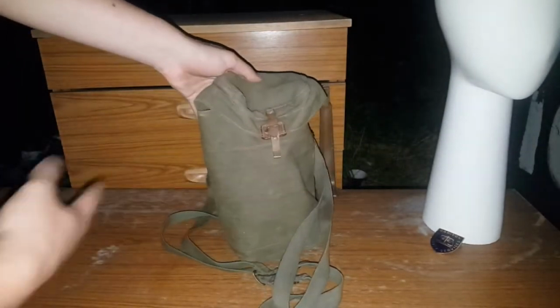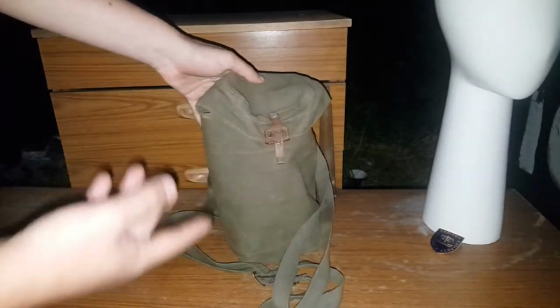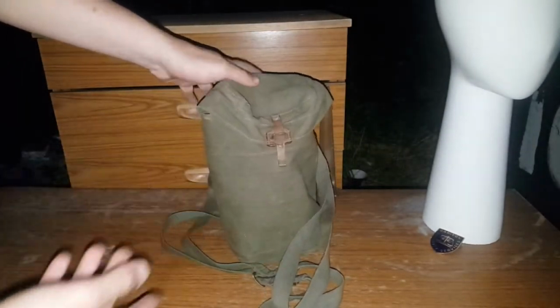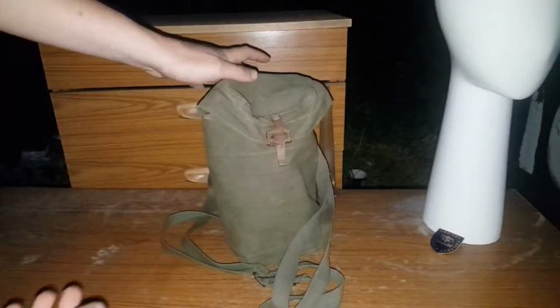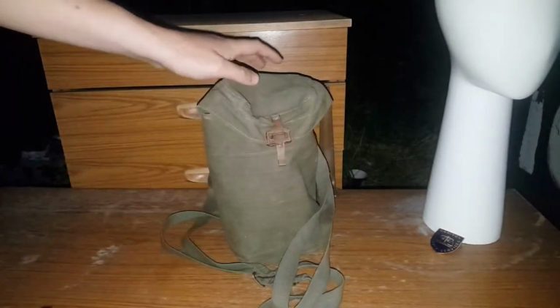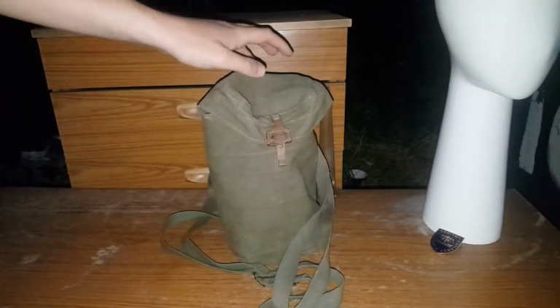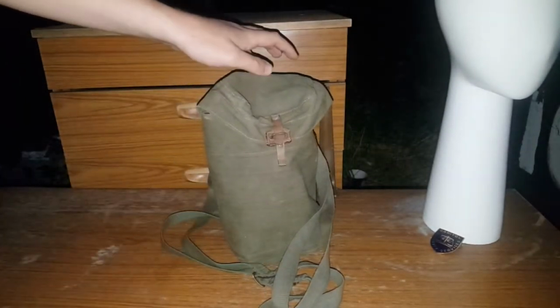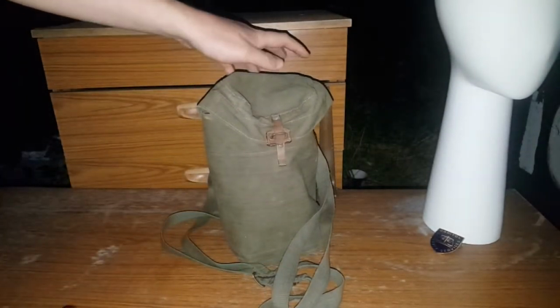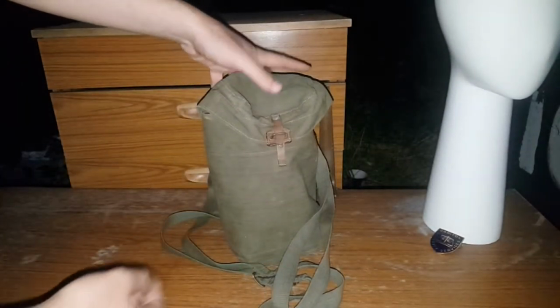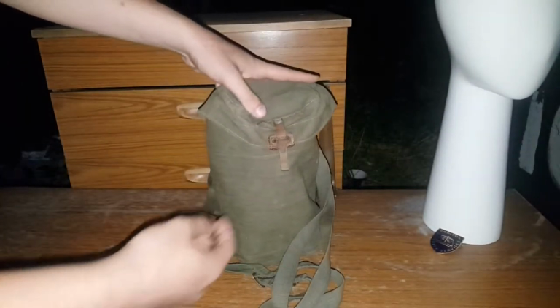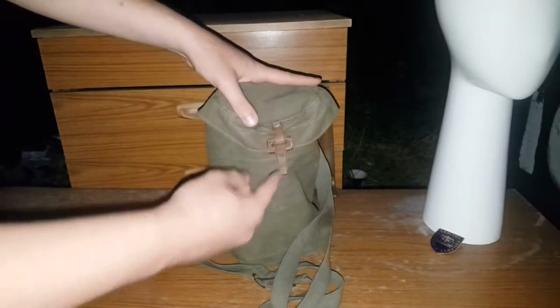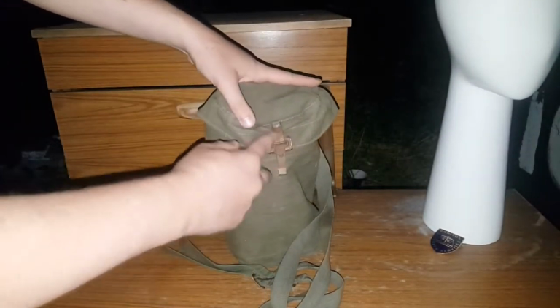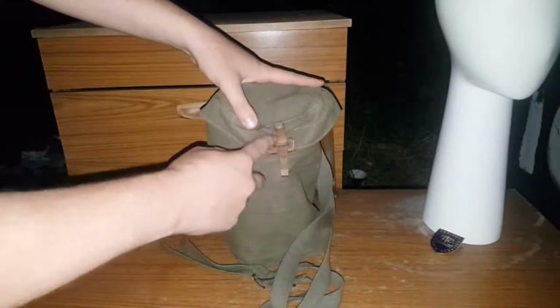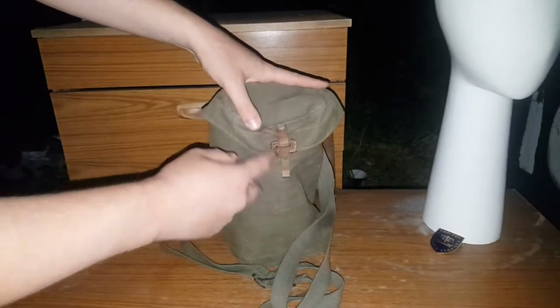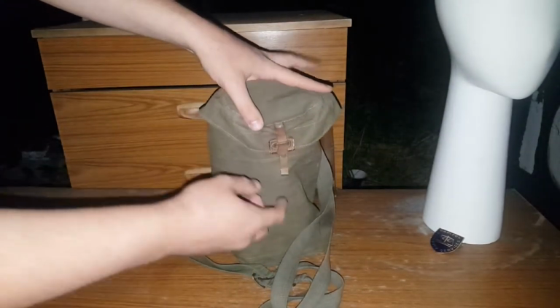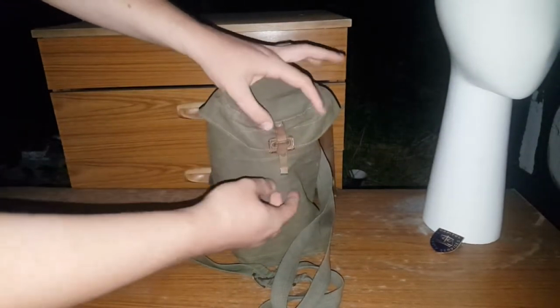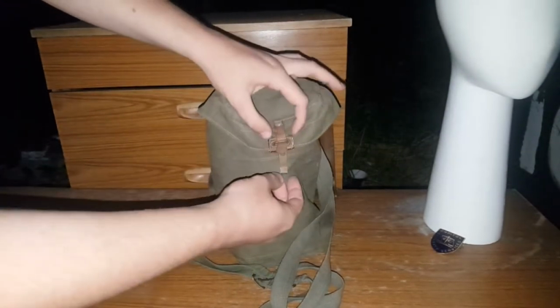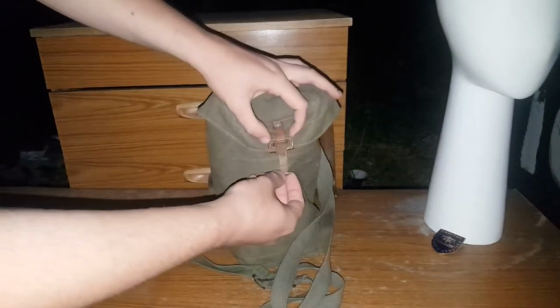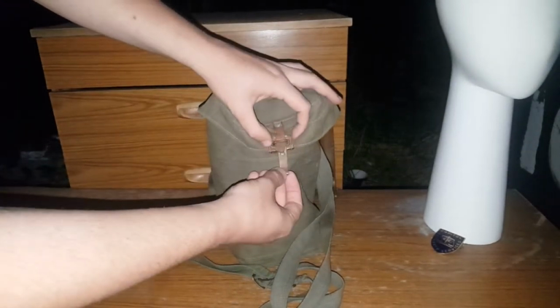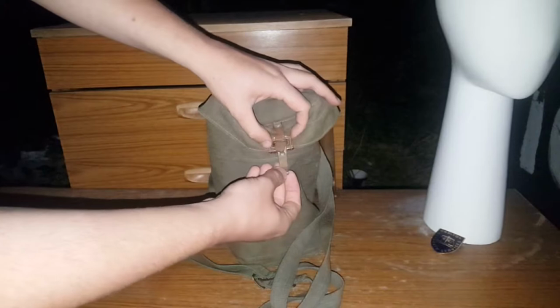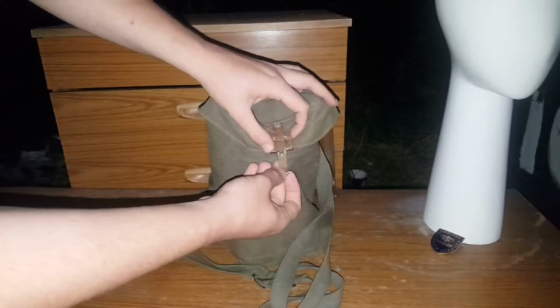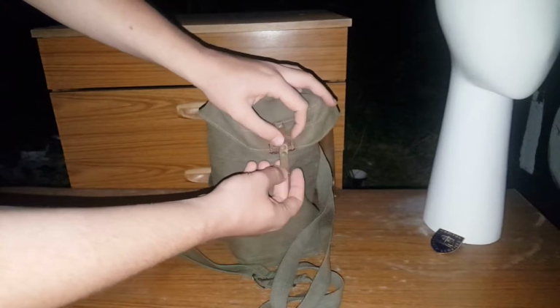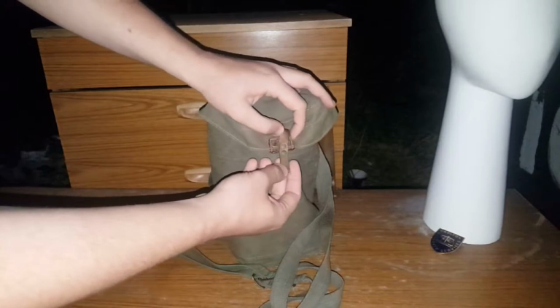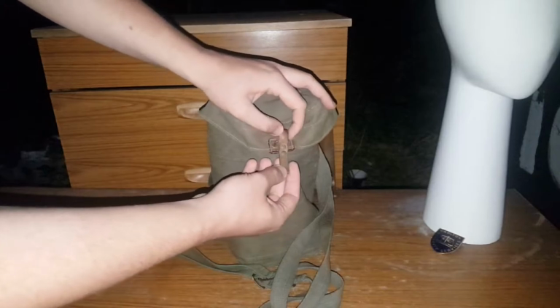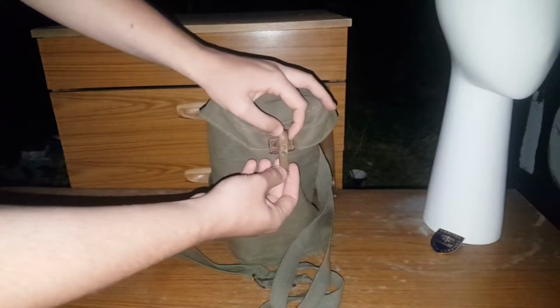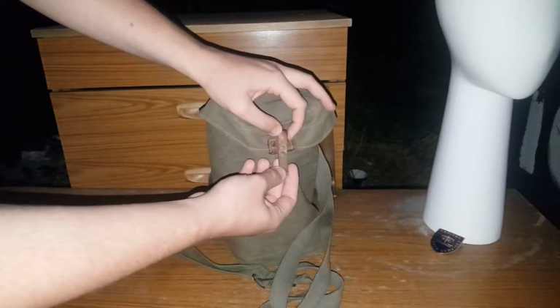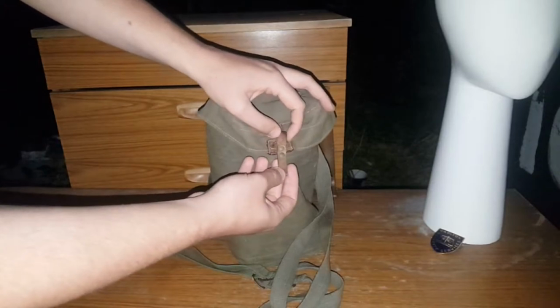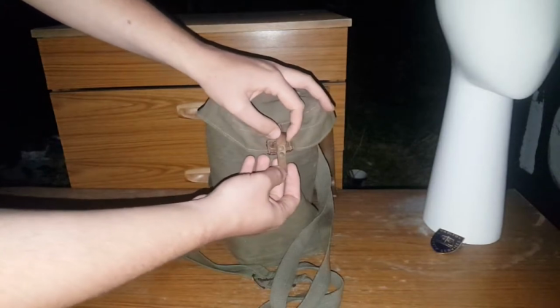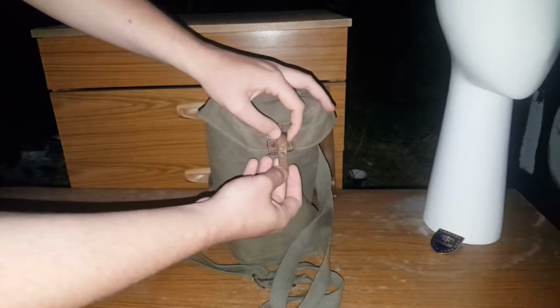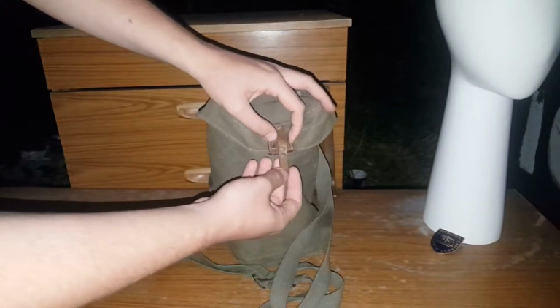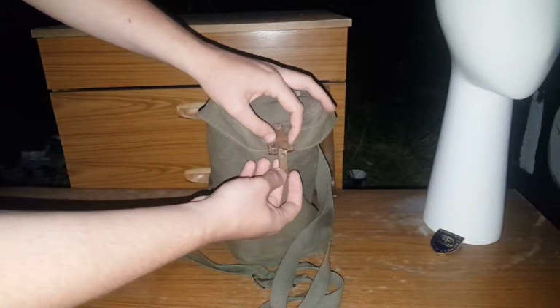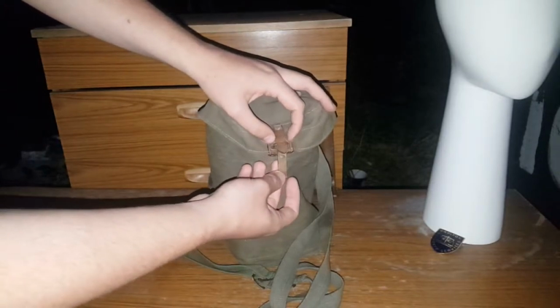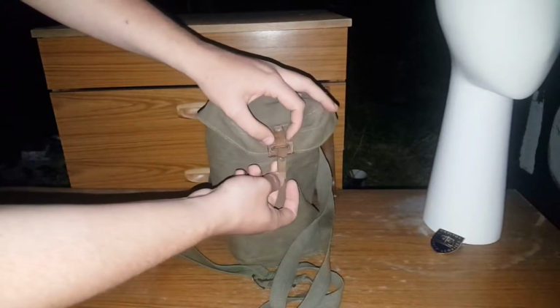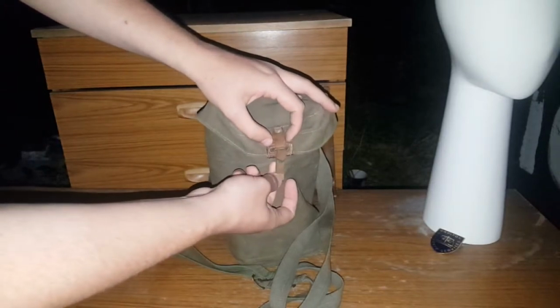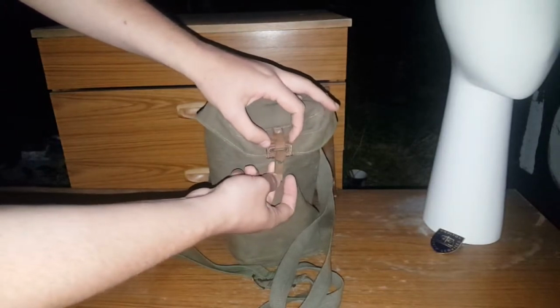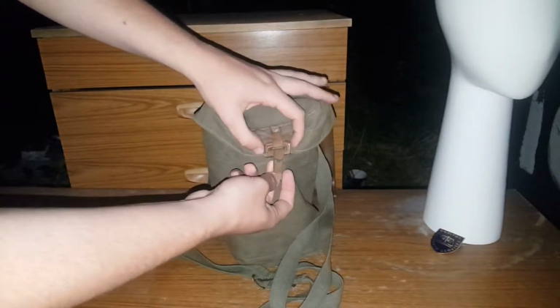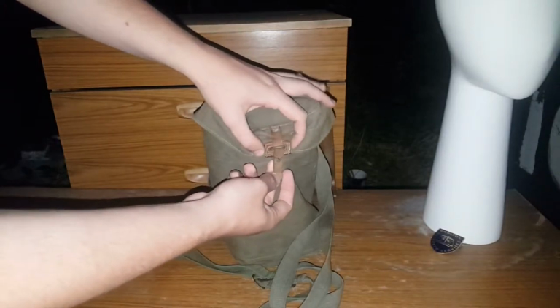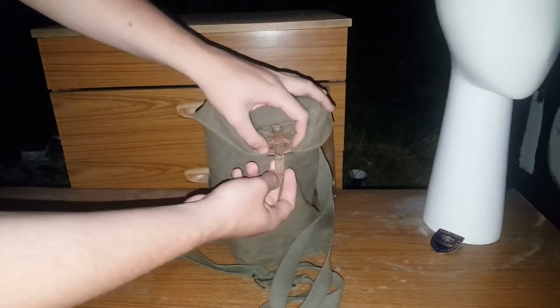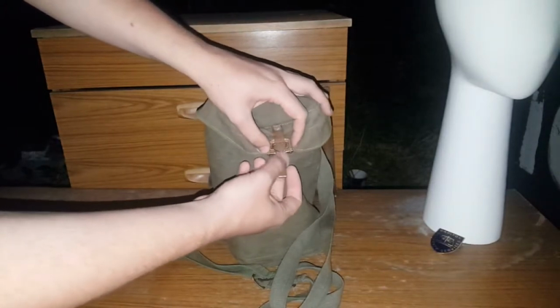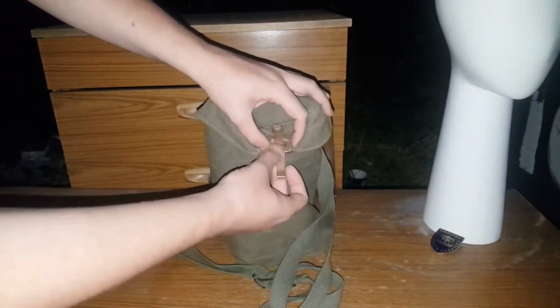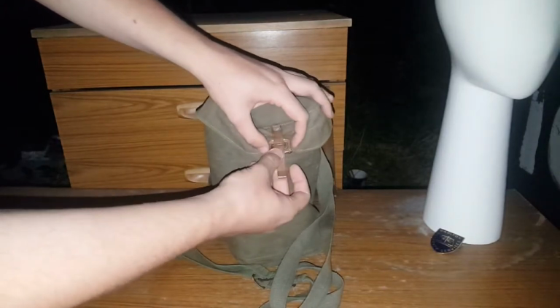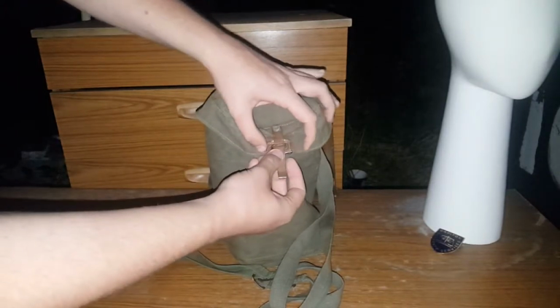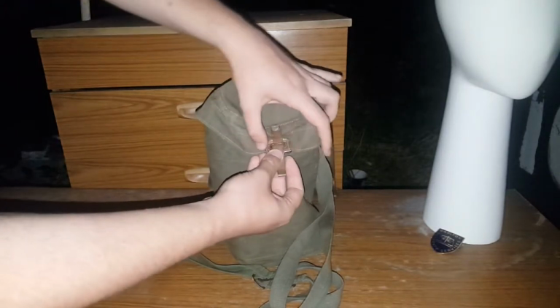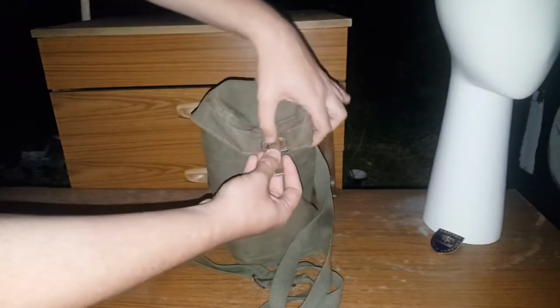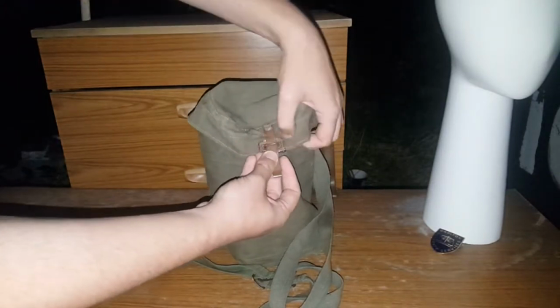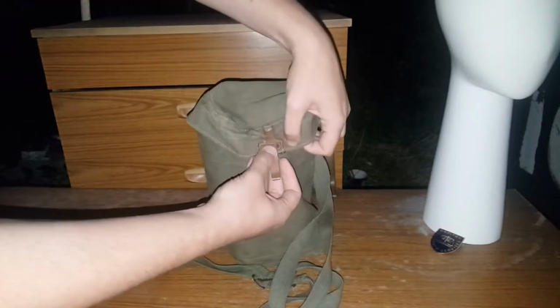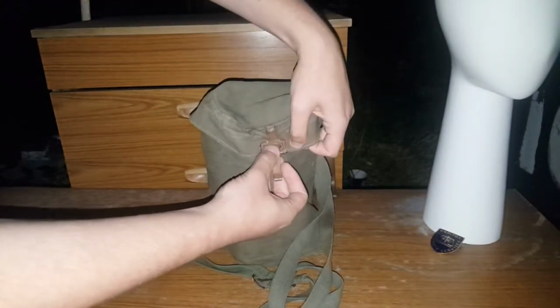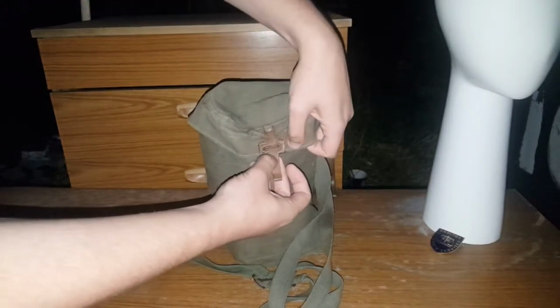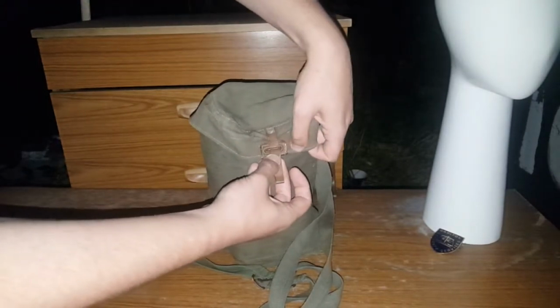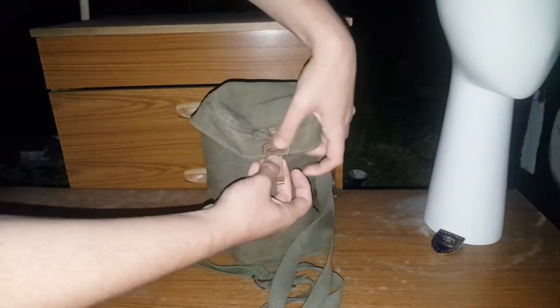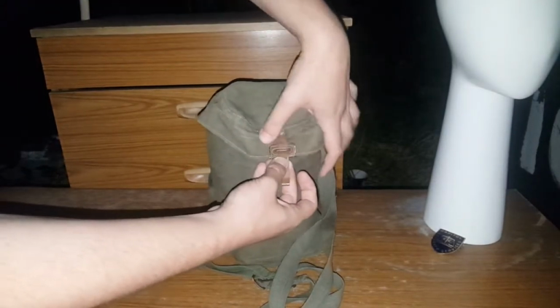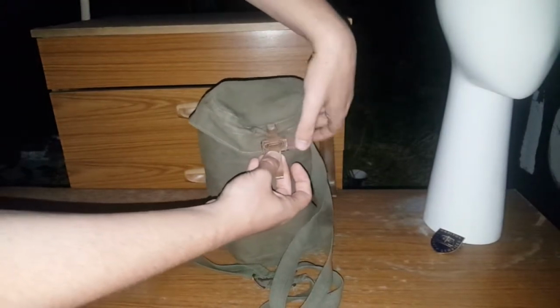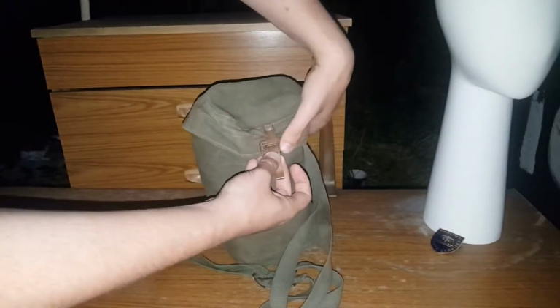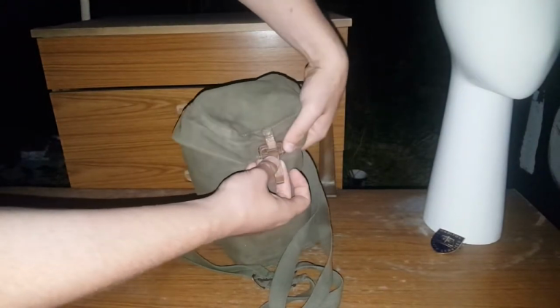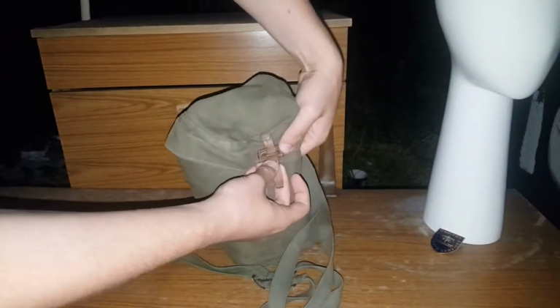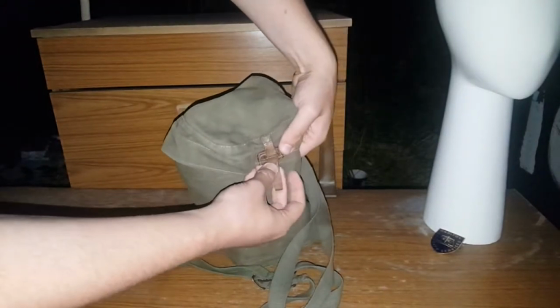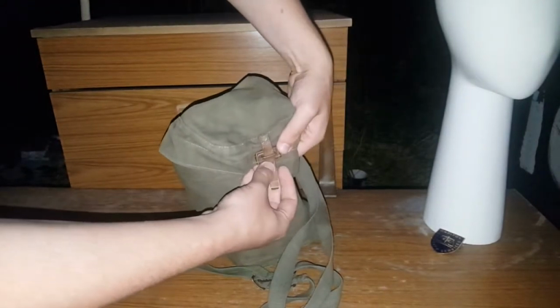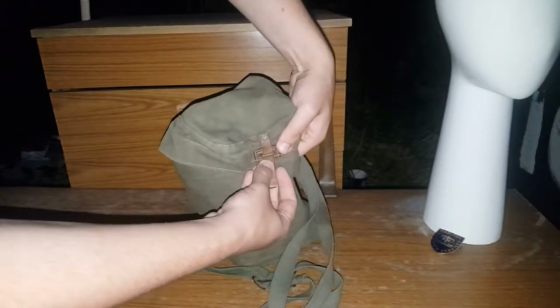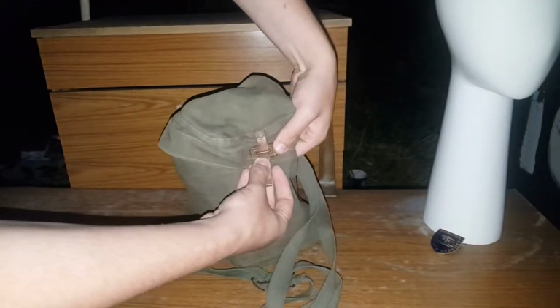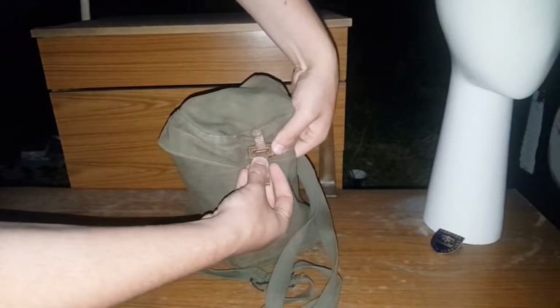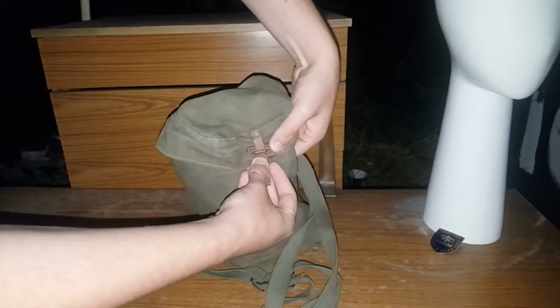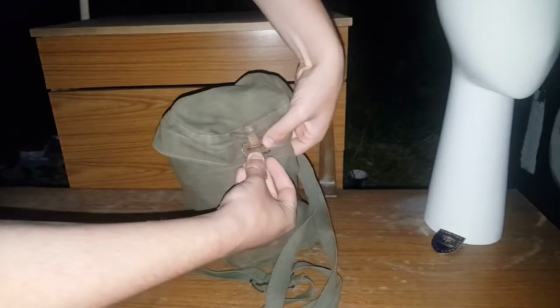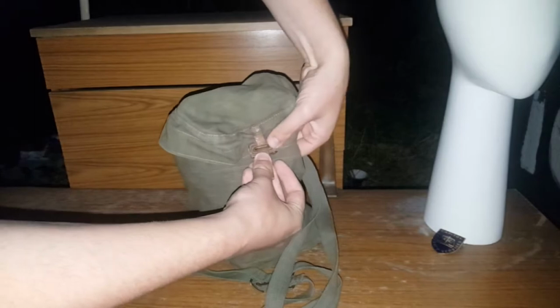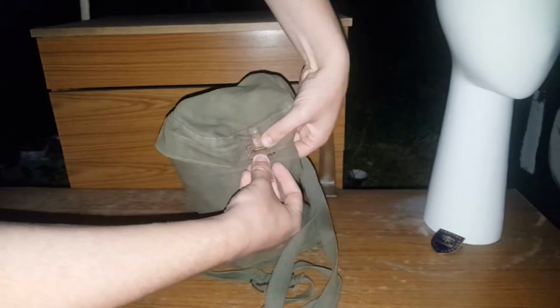A very simple bag. Got a little leather popper thing here. That isn't meant to be on that side — I think I've pulled it through by accident.